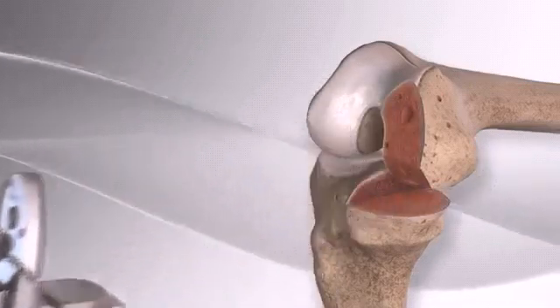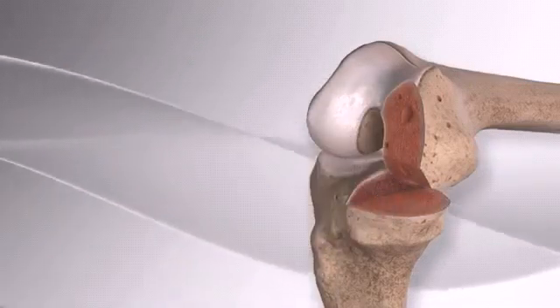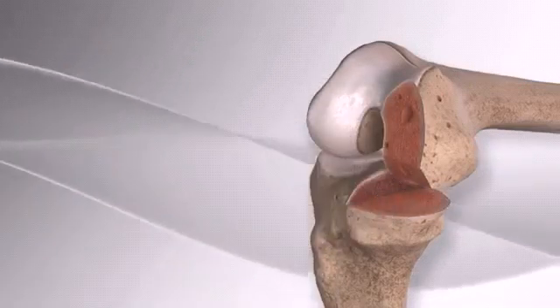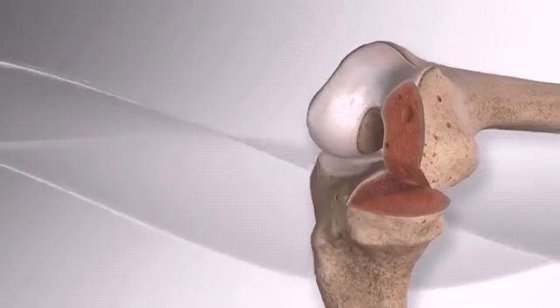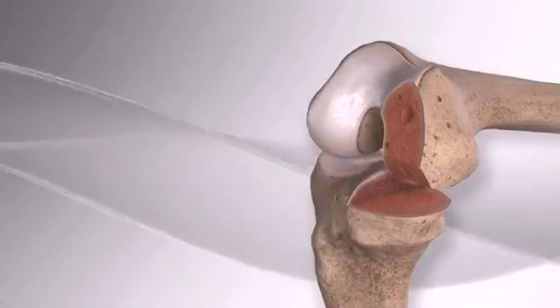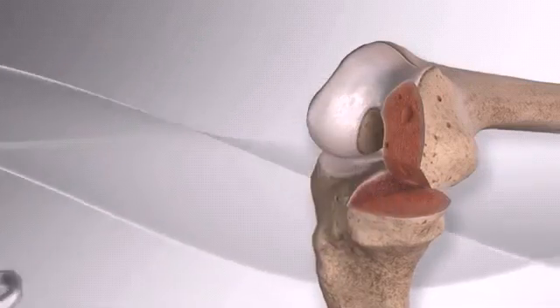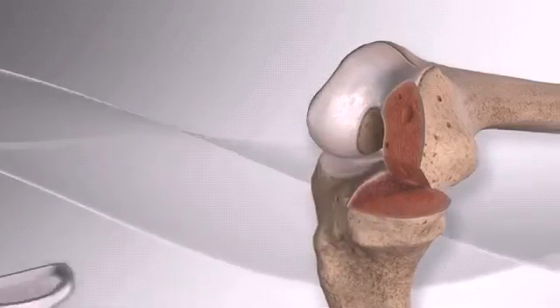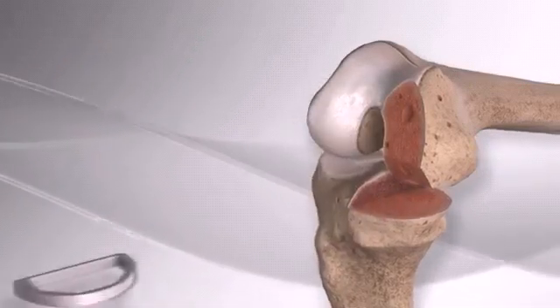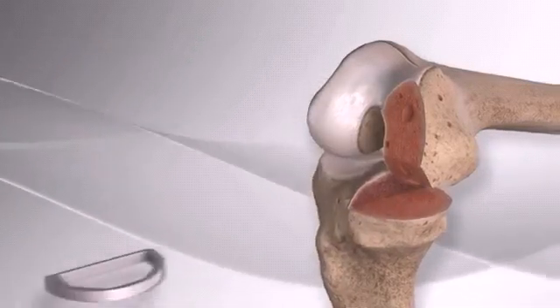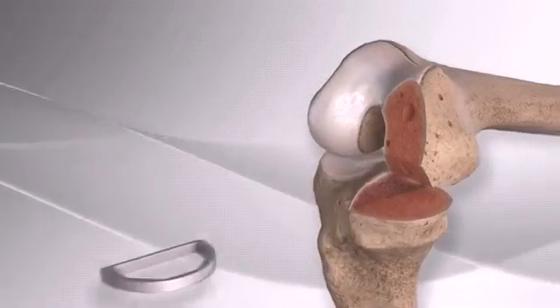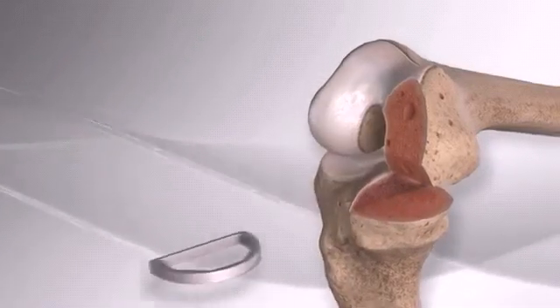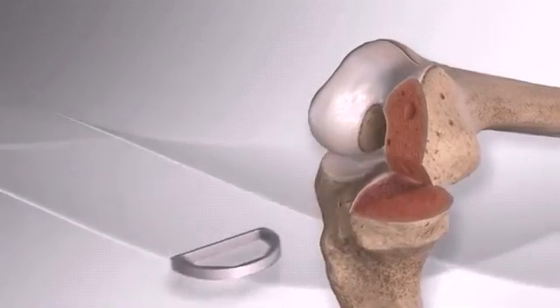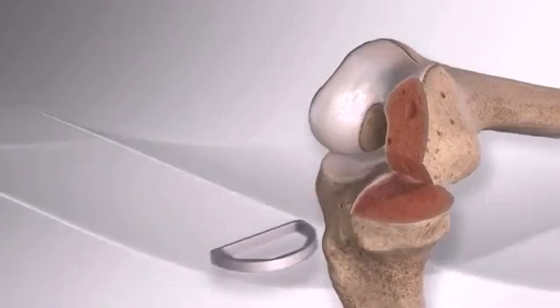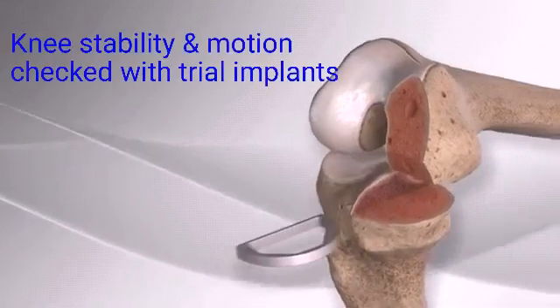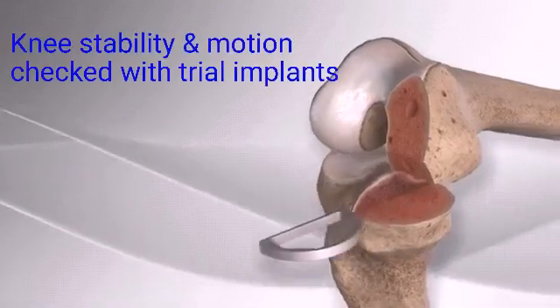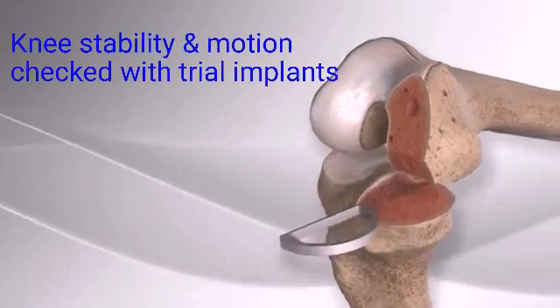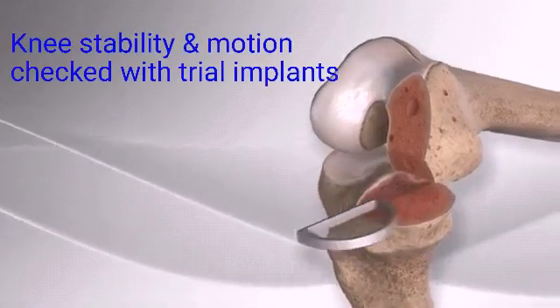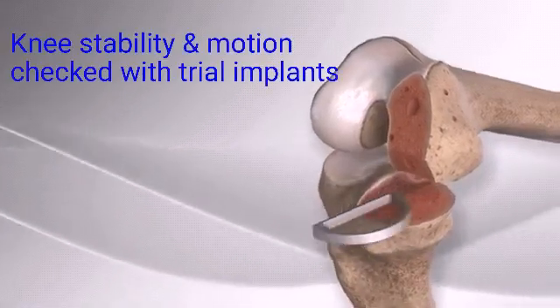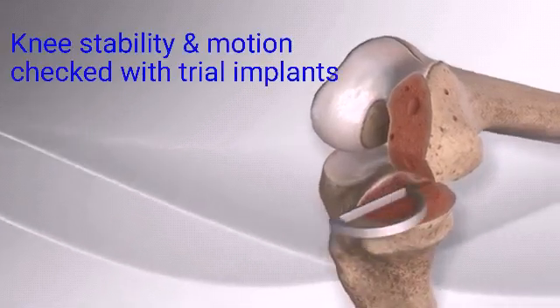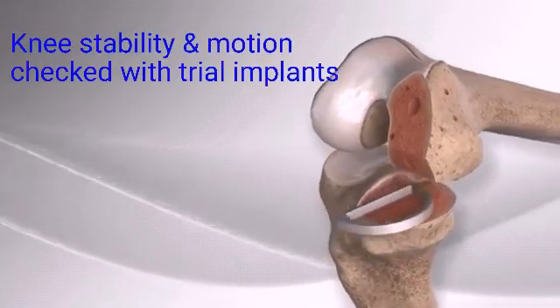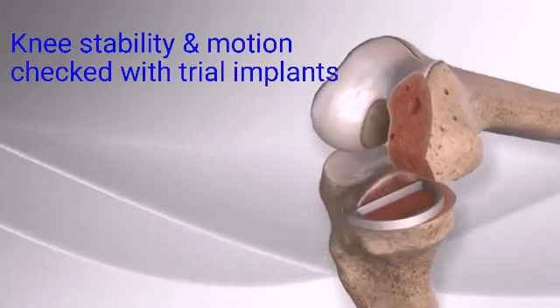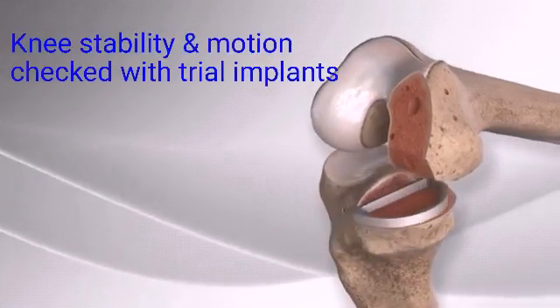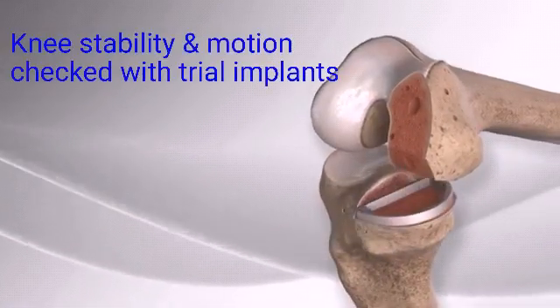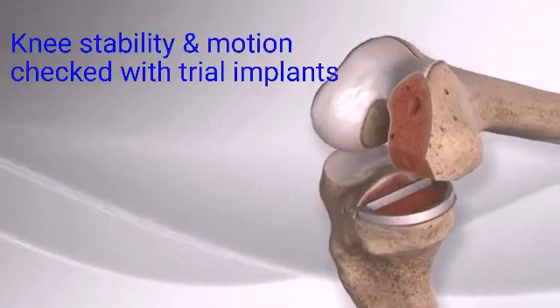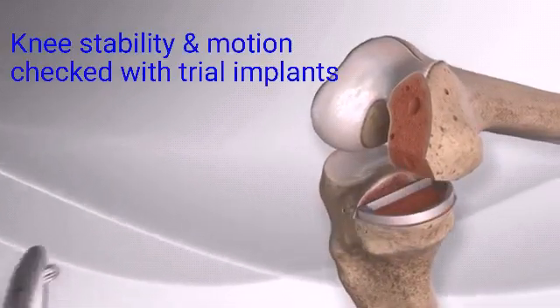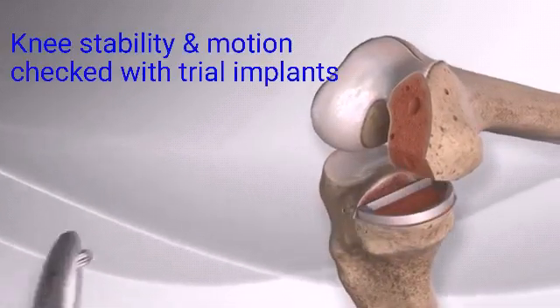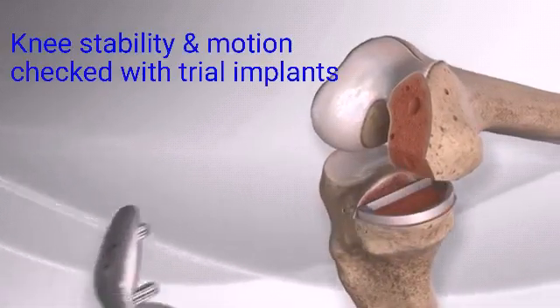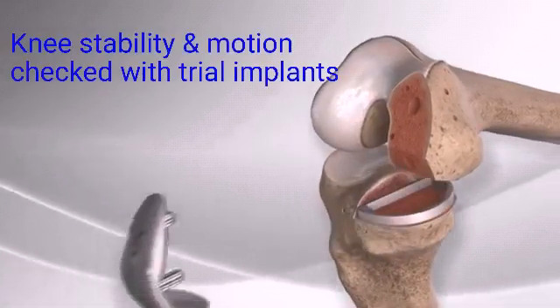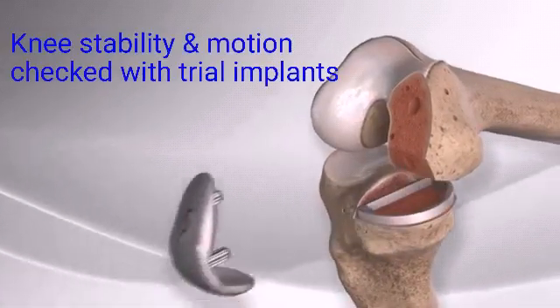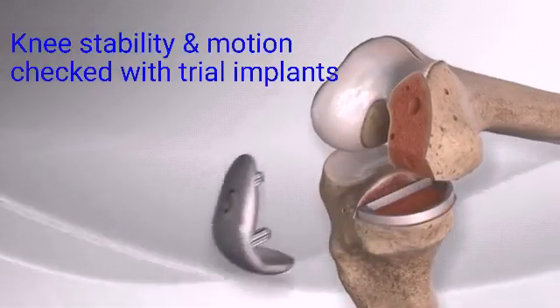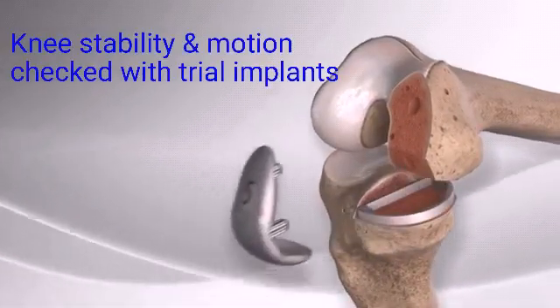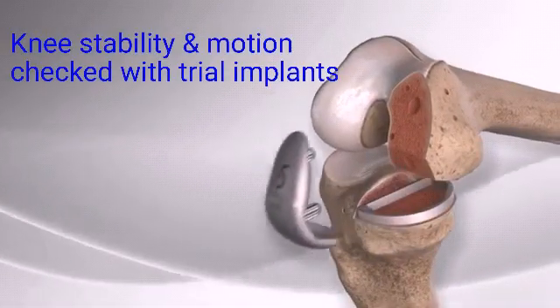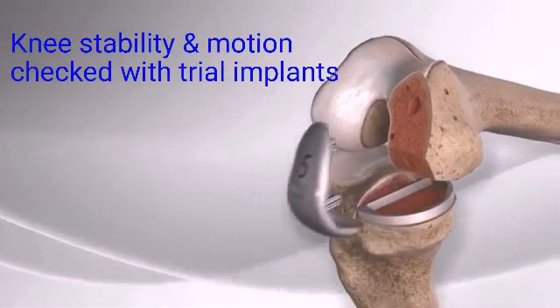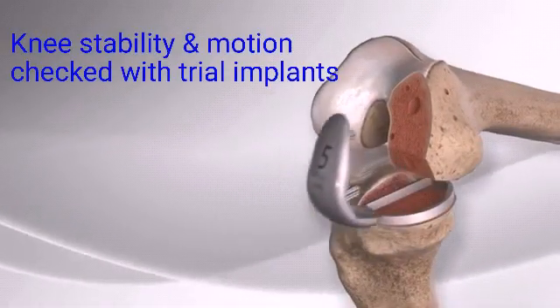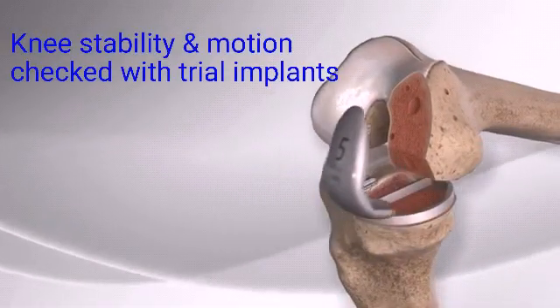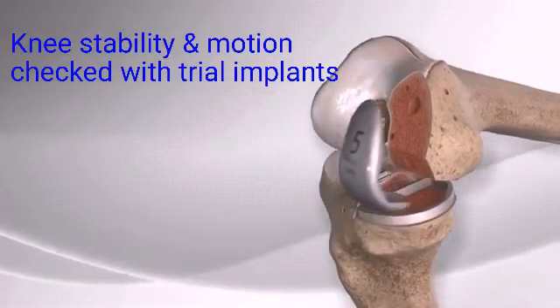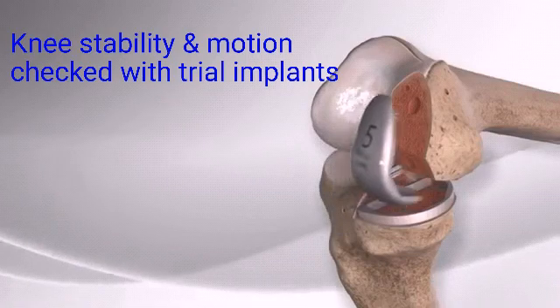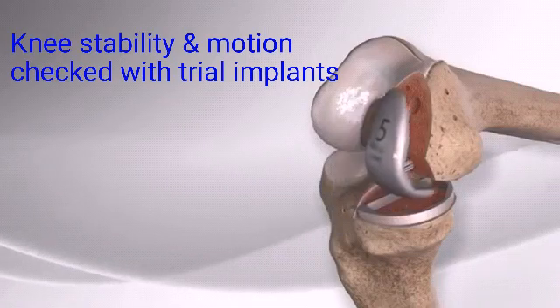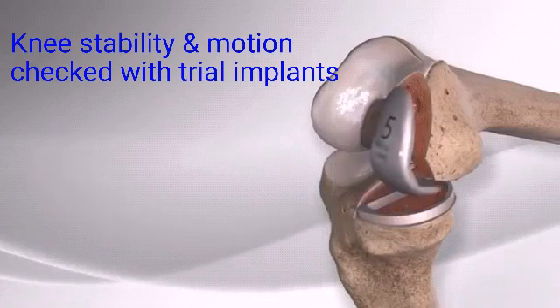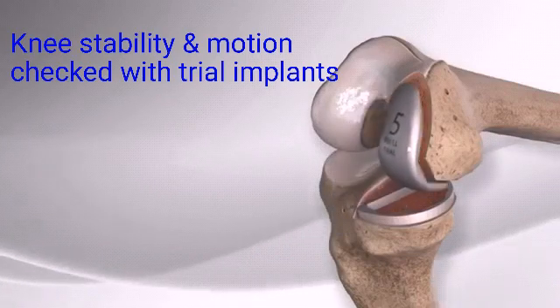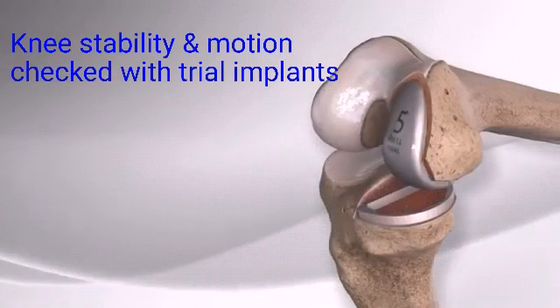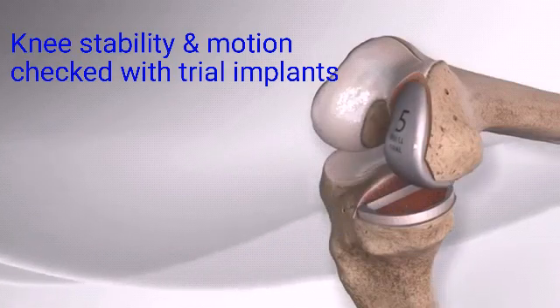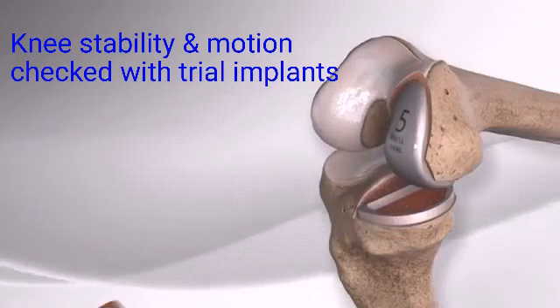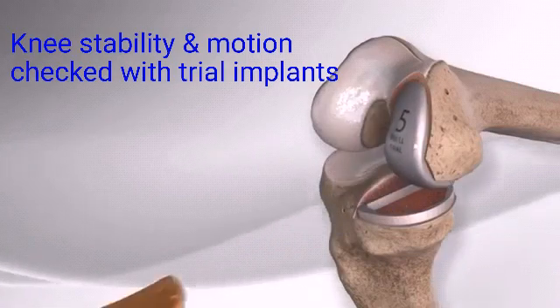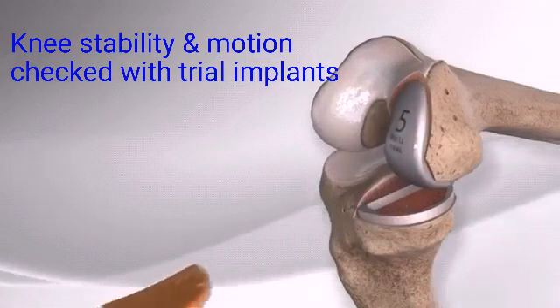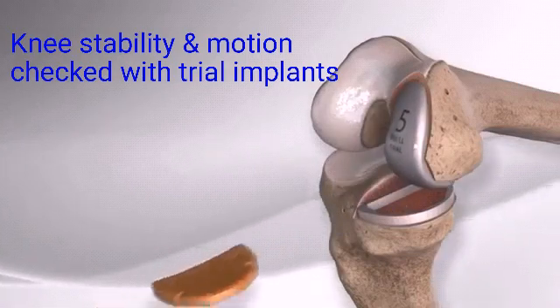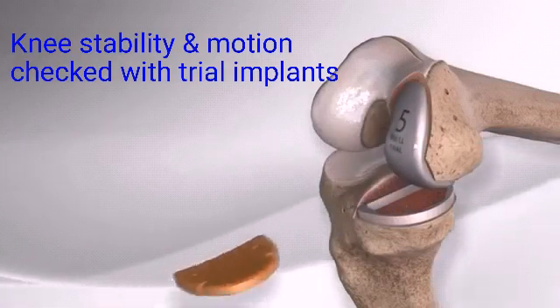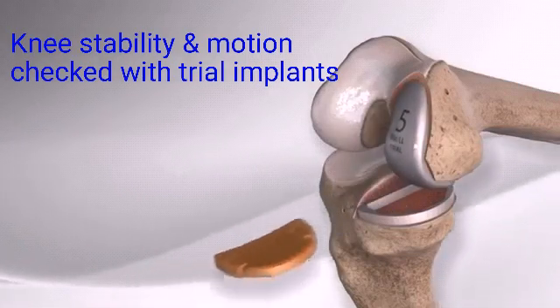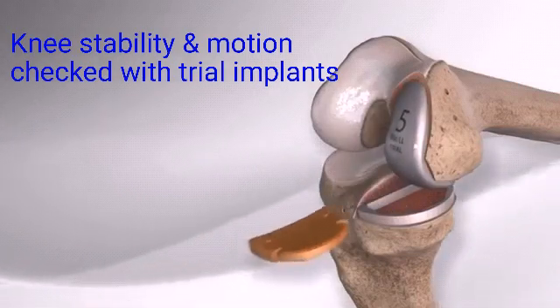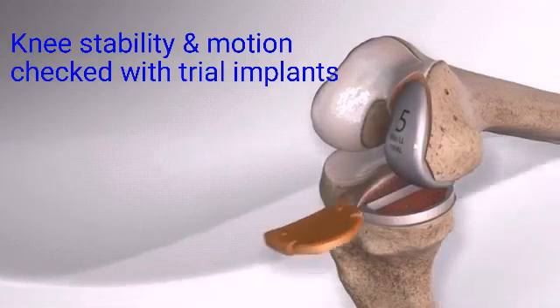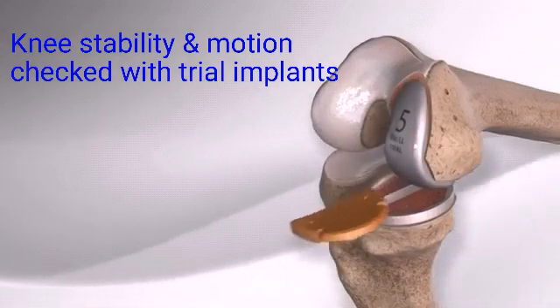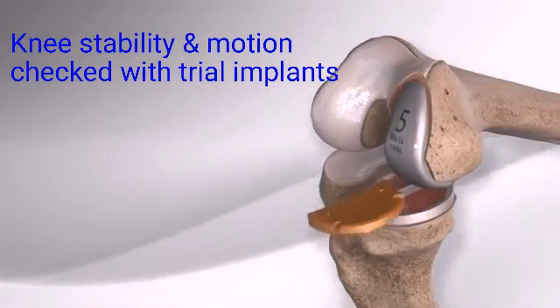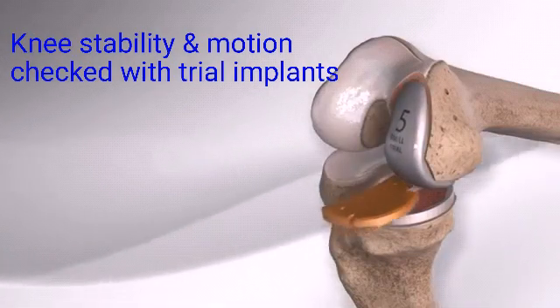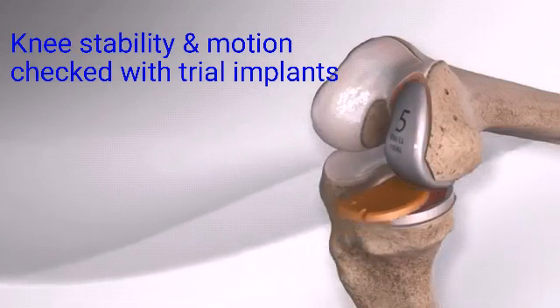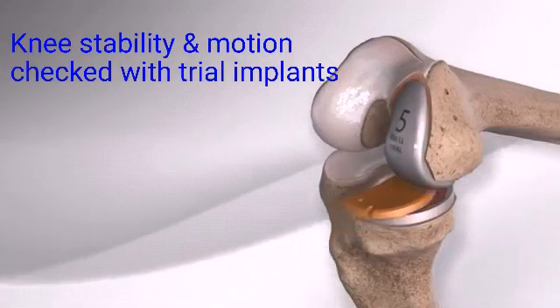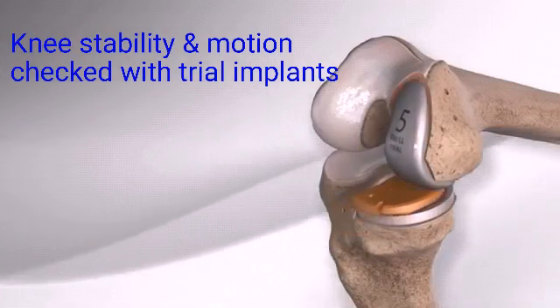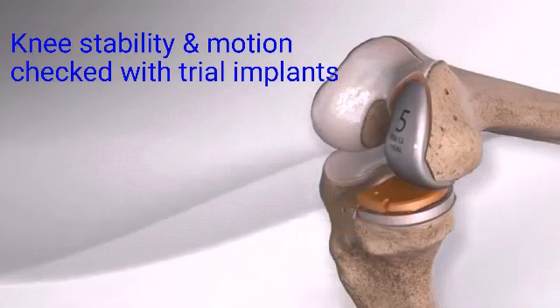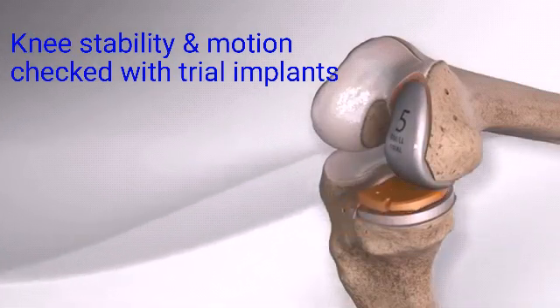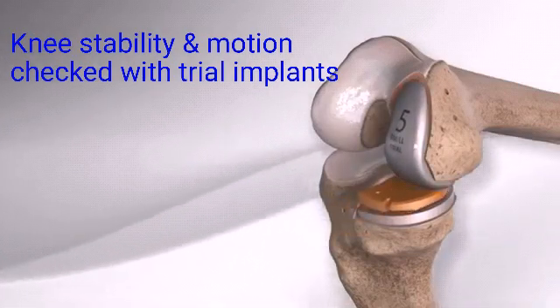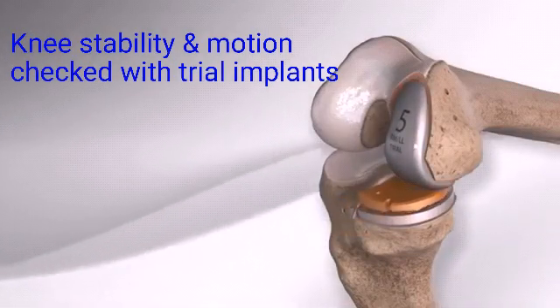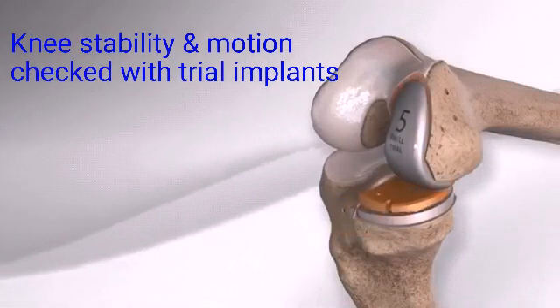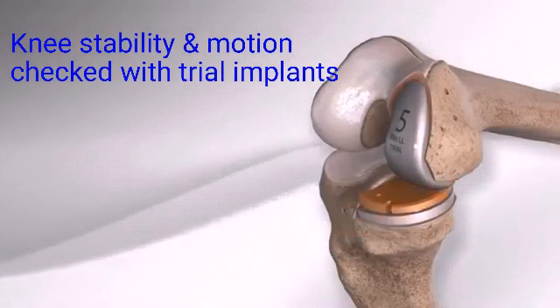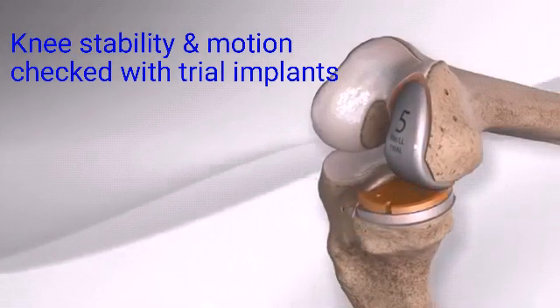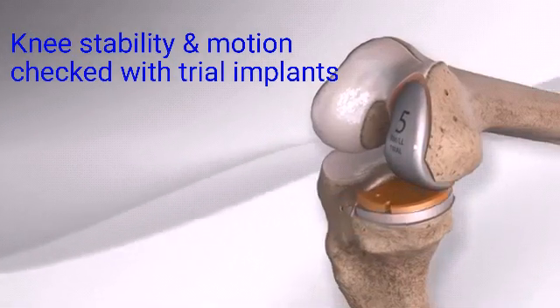Prior to final preparation of the tibia, trial implants are placed into the knee to make certain they are the correct size.